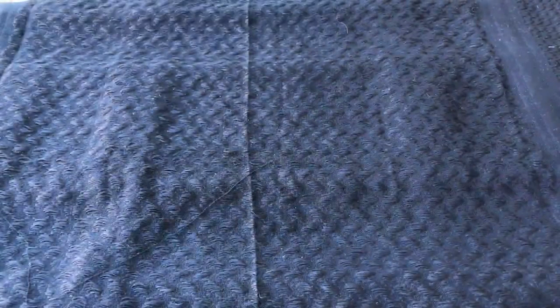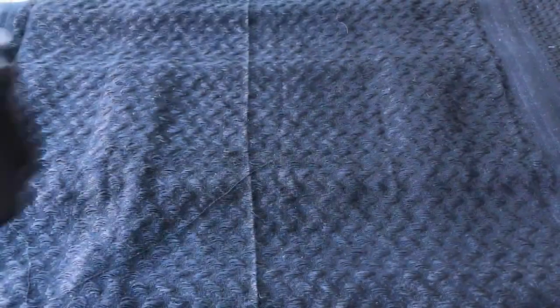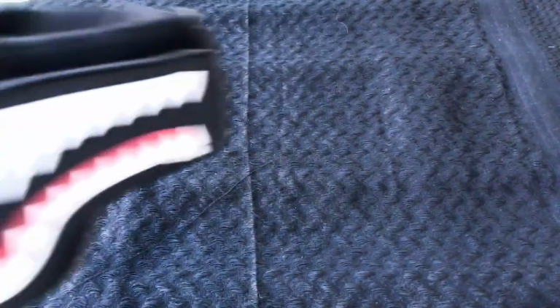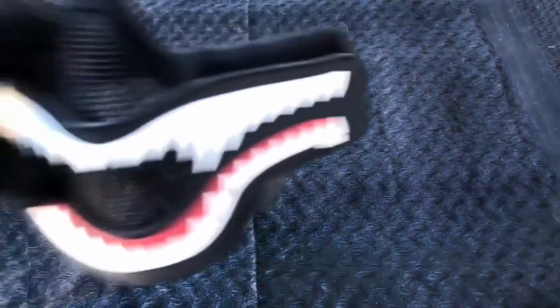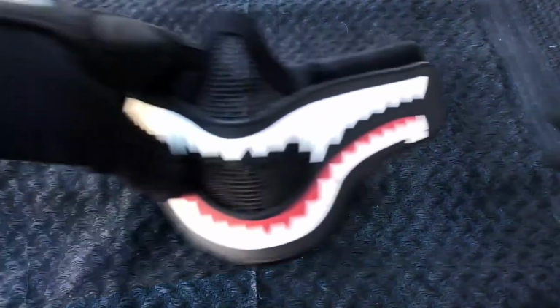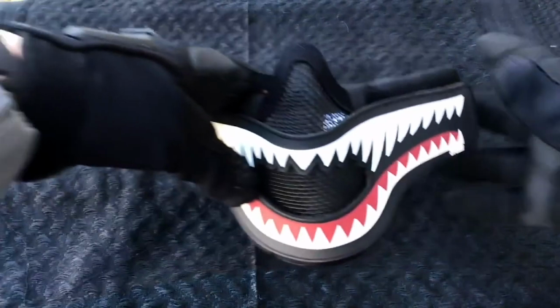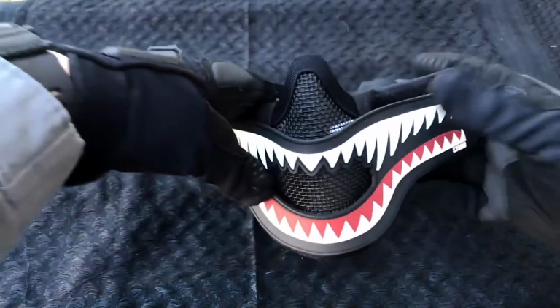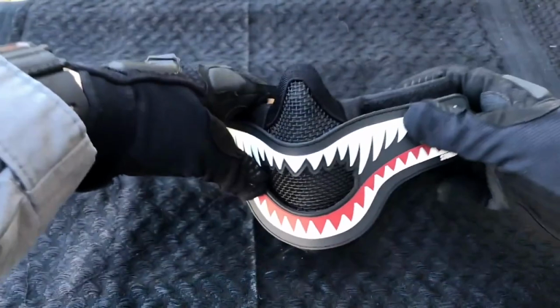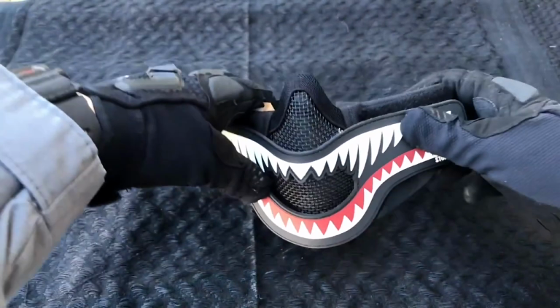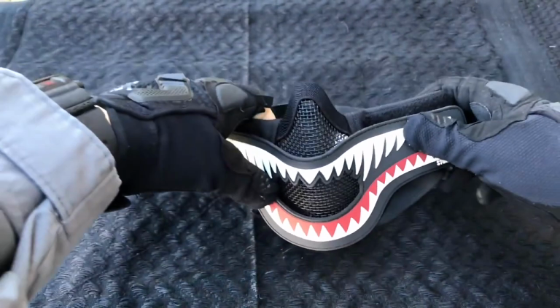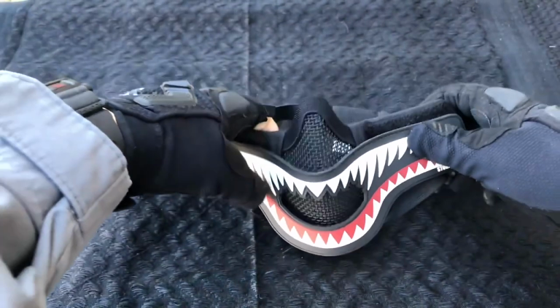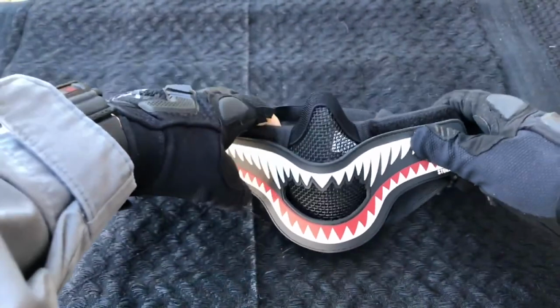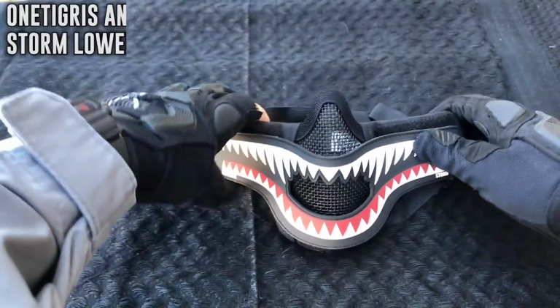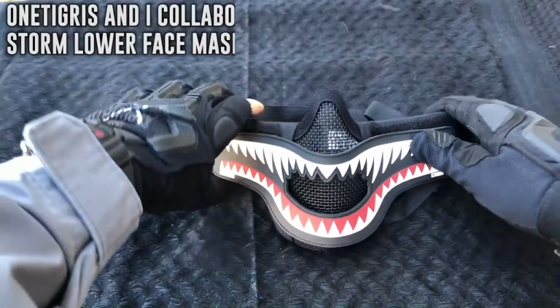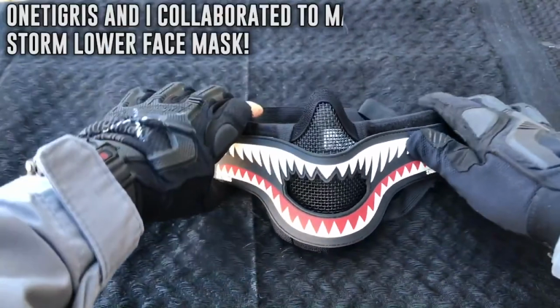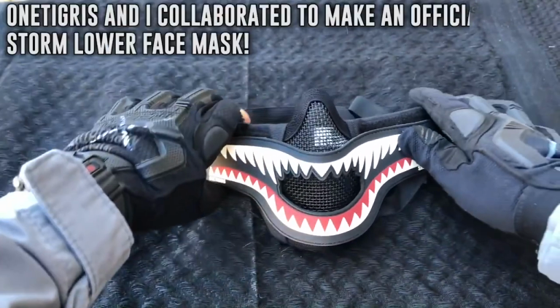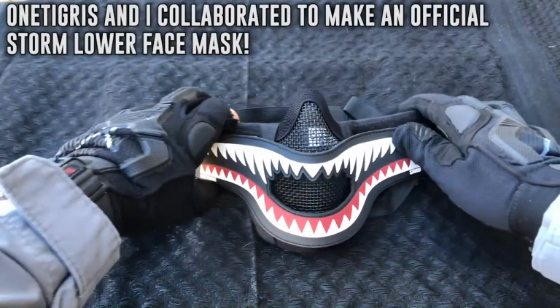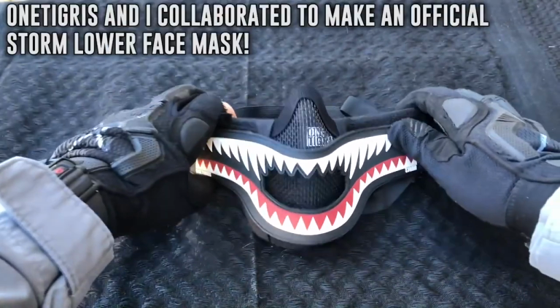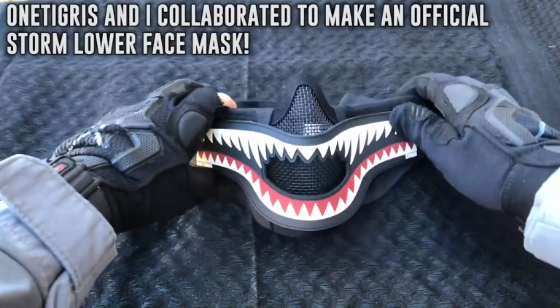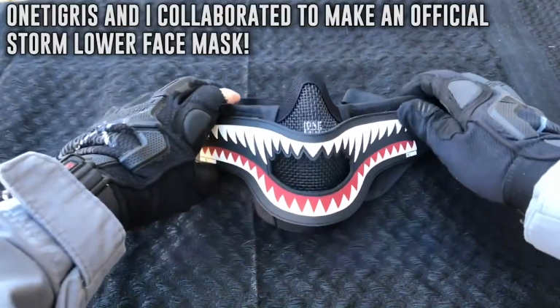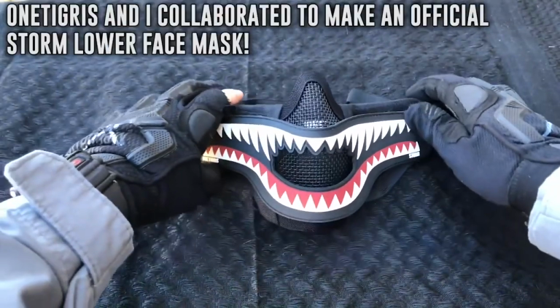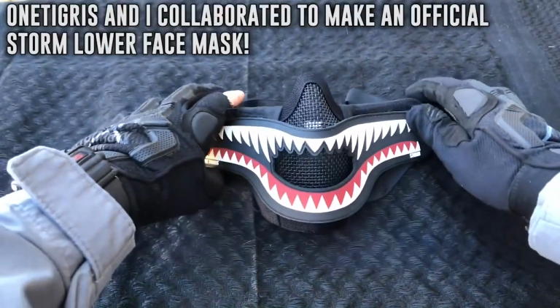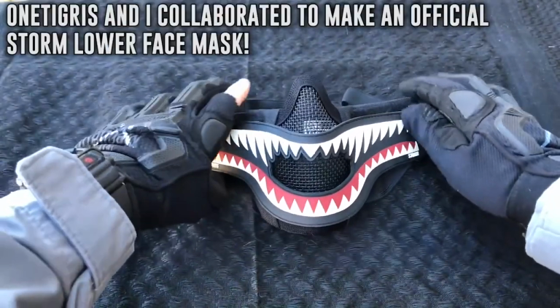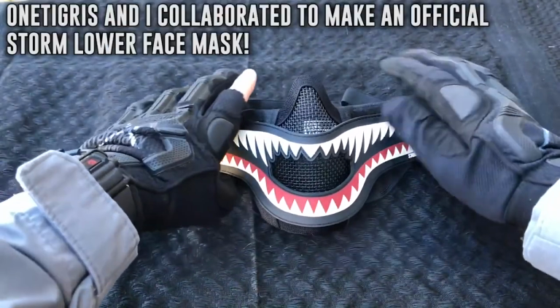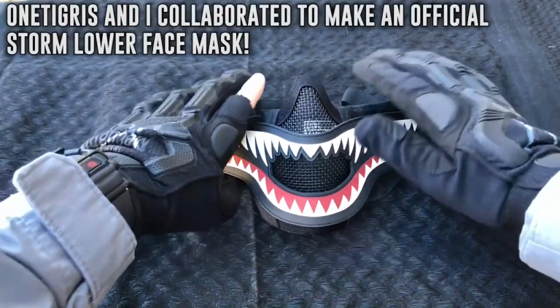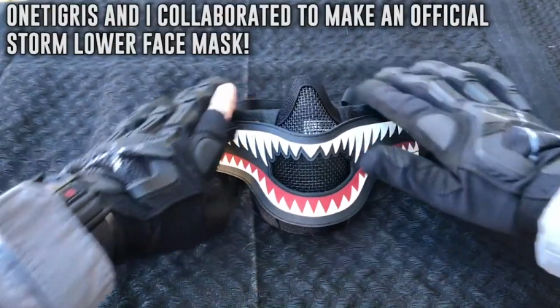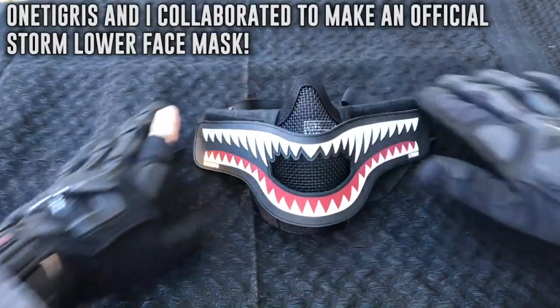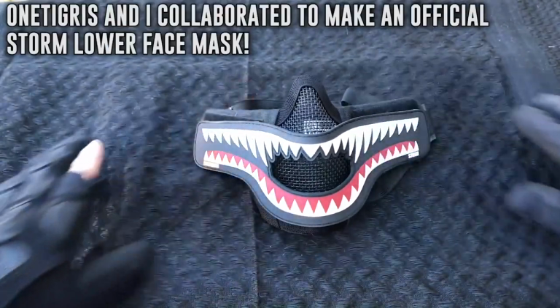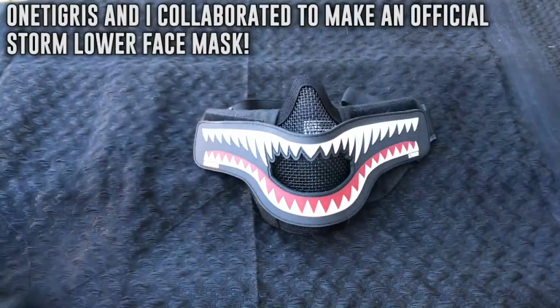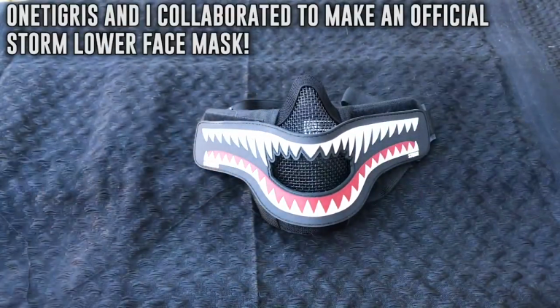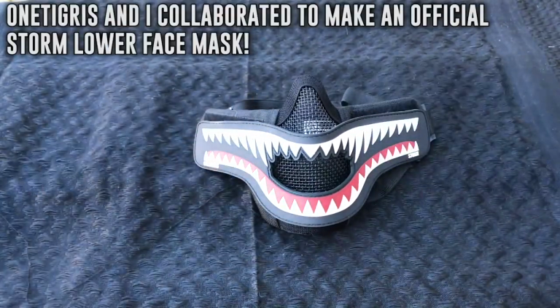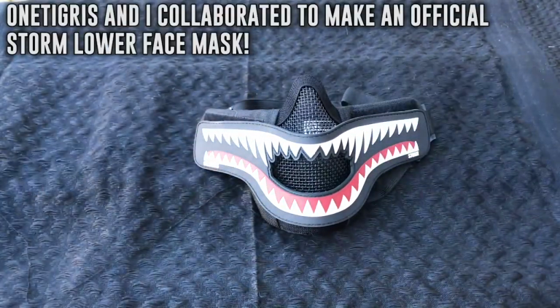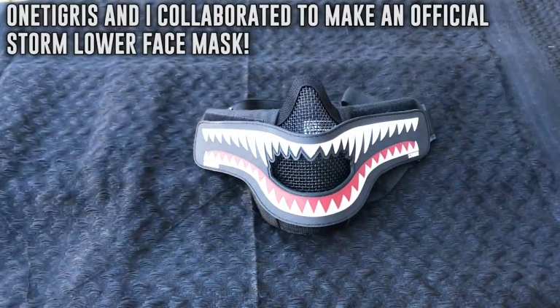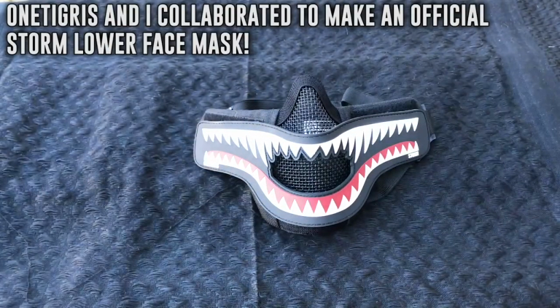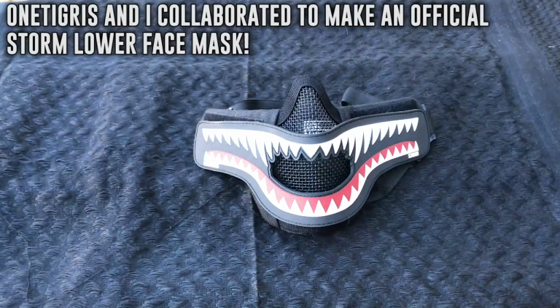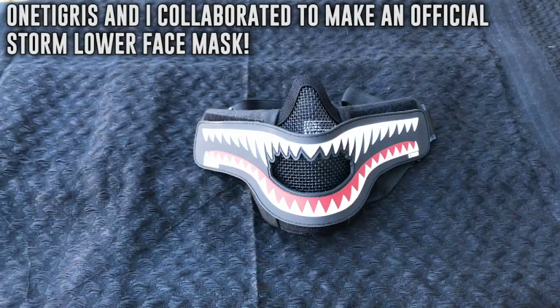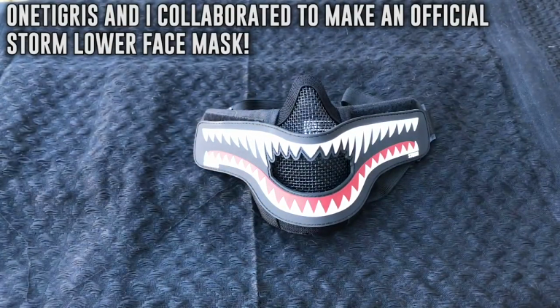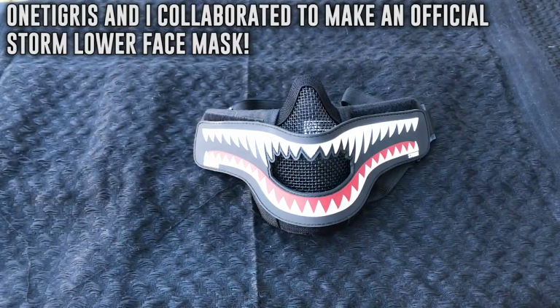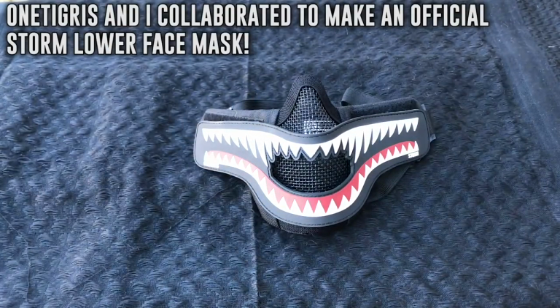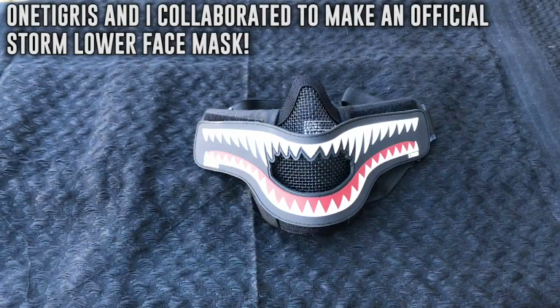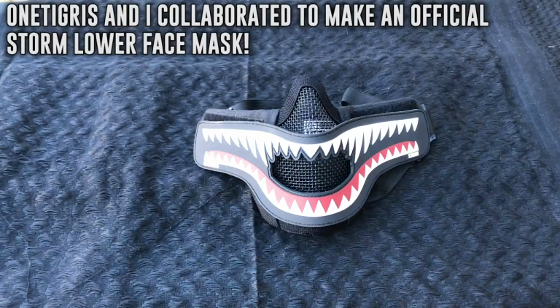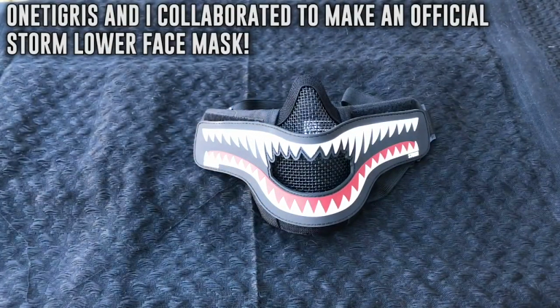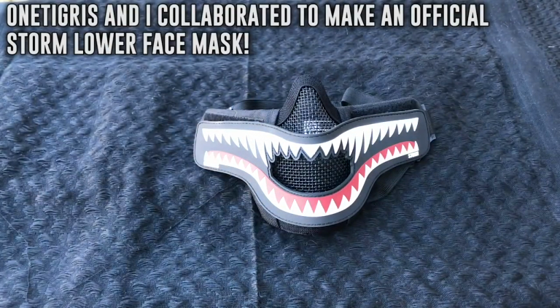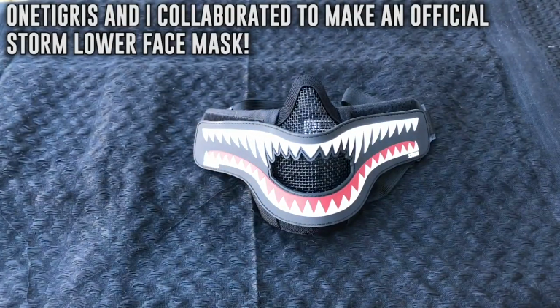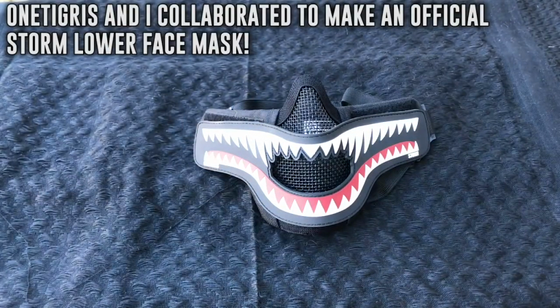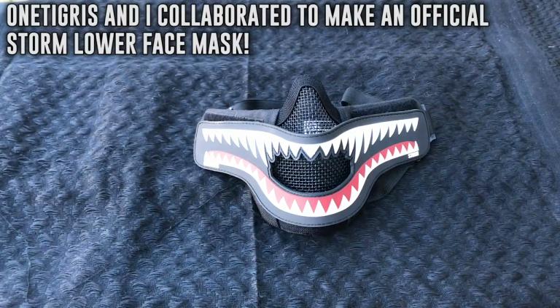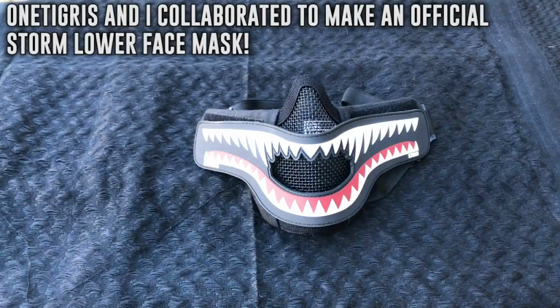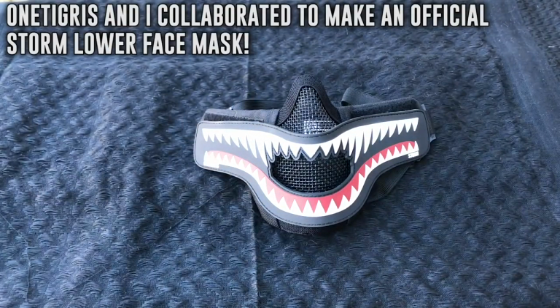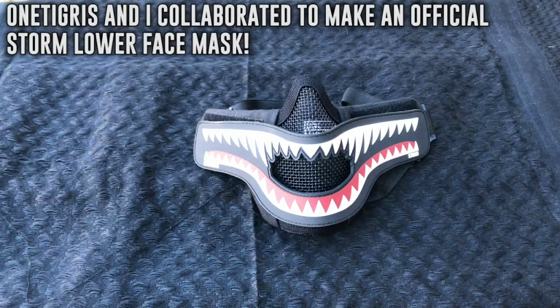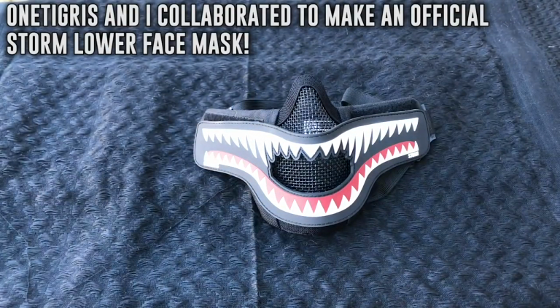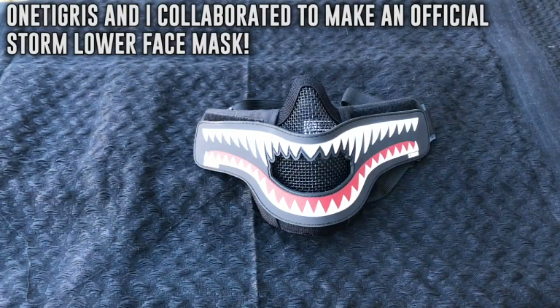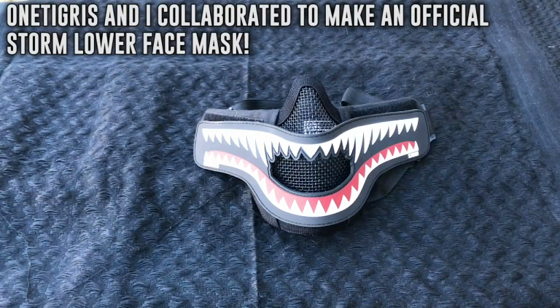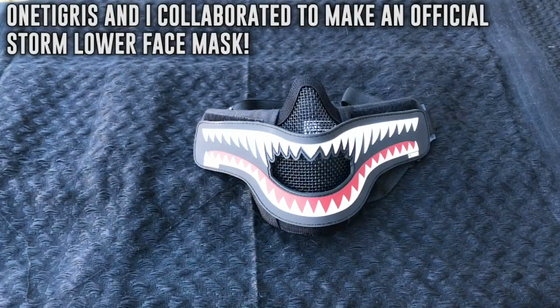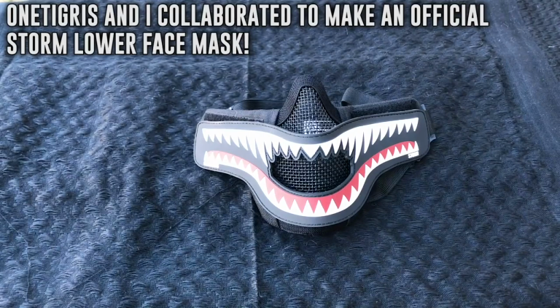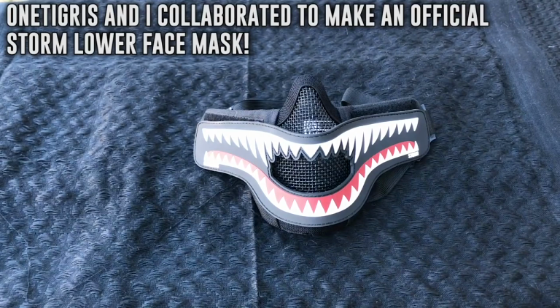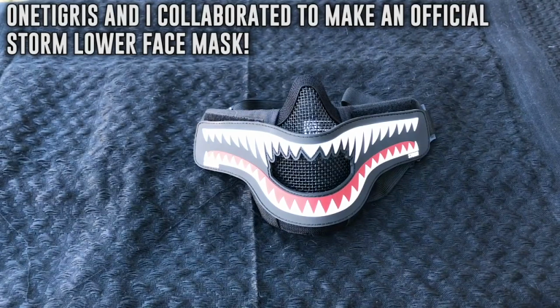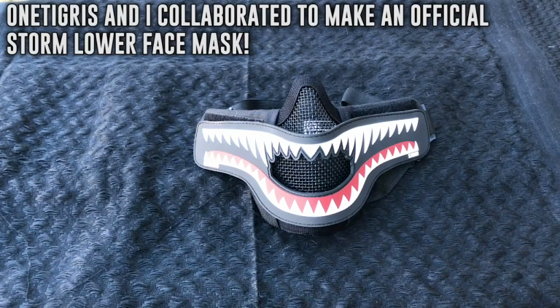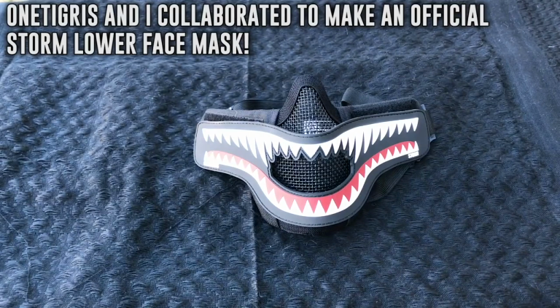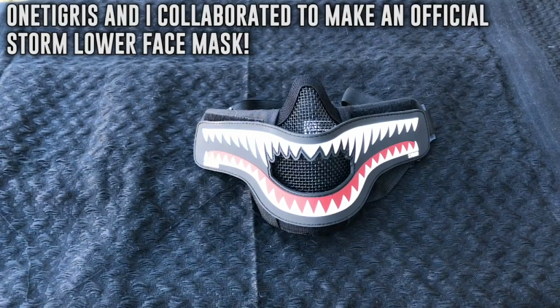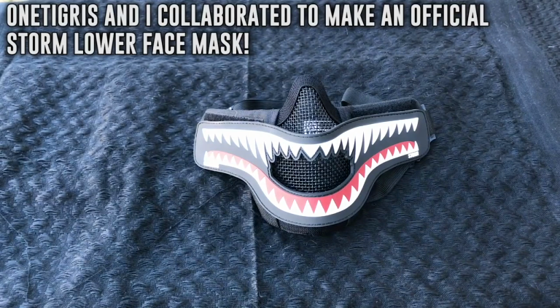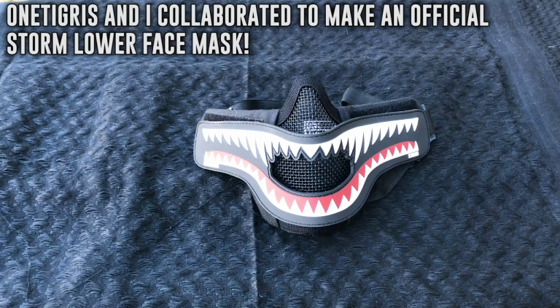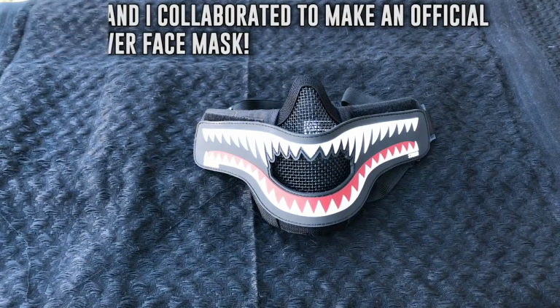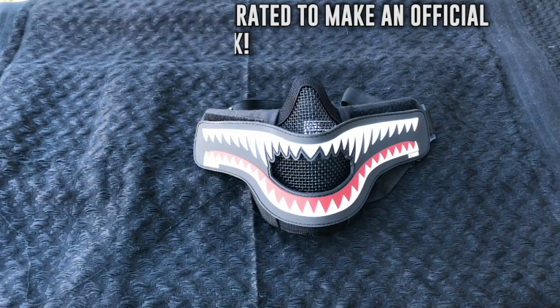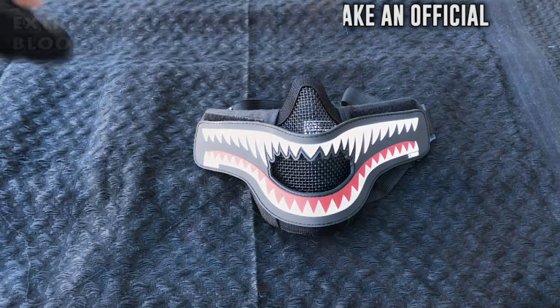One Tigris, which is my newest channel sponsorship, collaborated with me to design and make an official Storm lower face mesh mask.